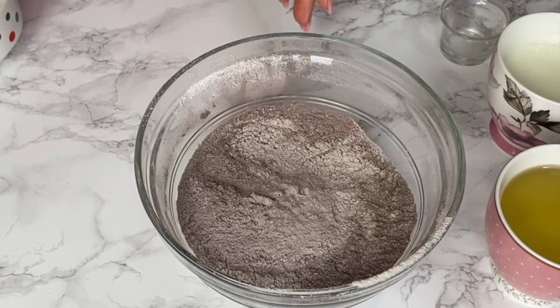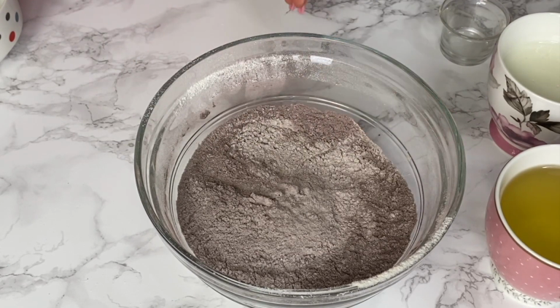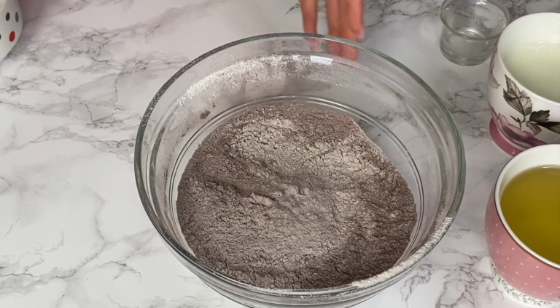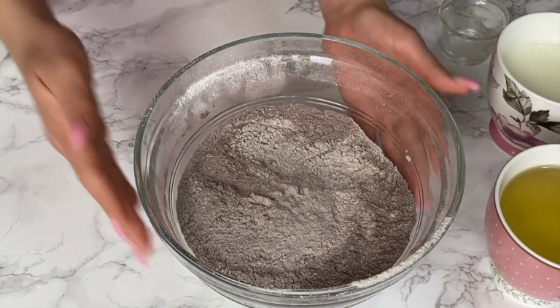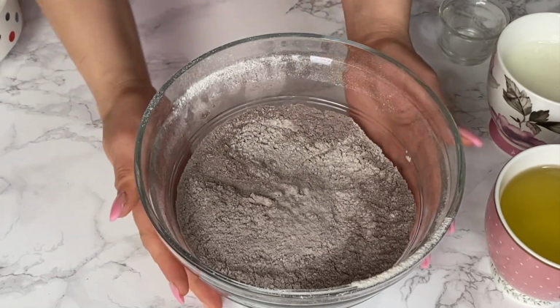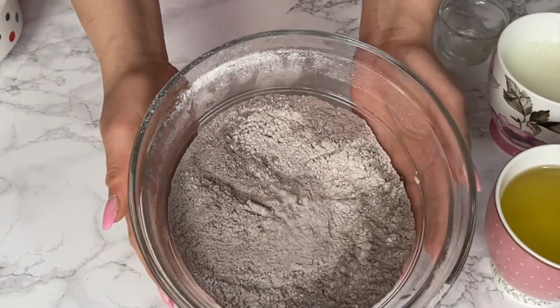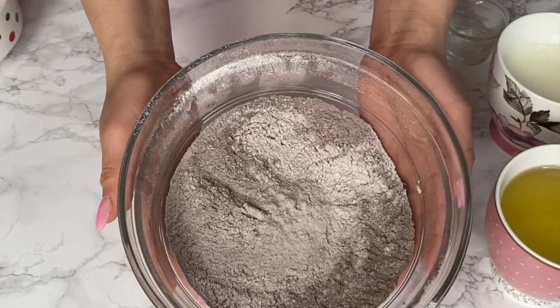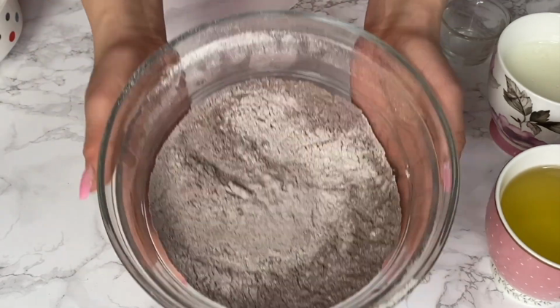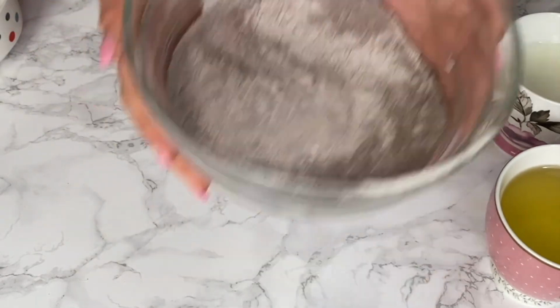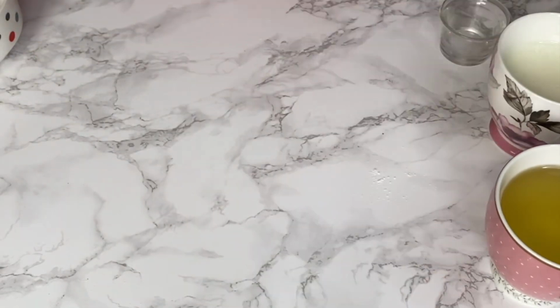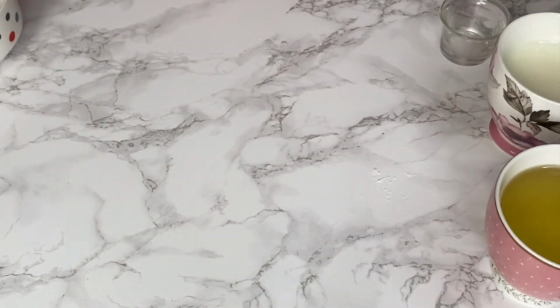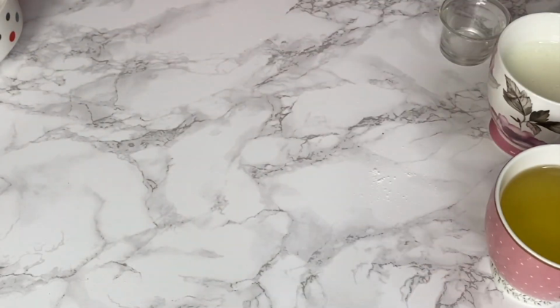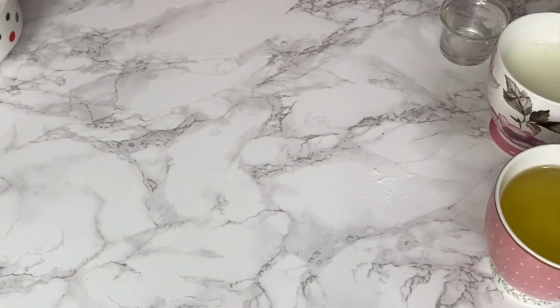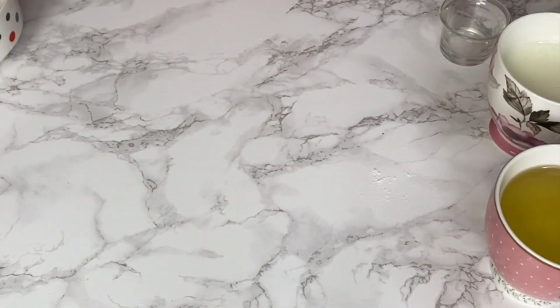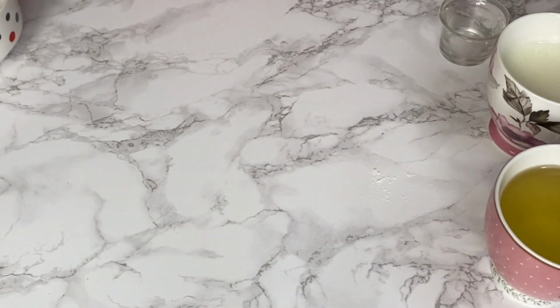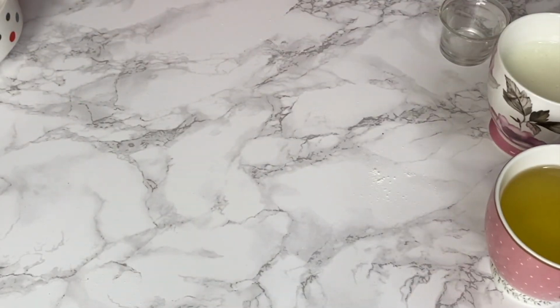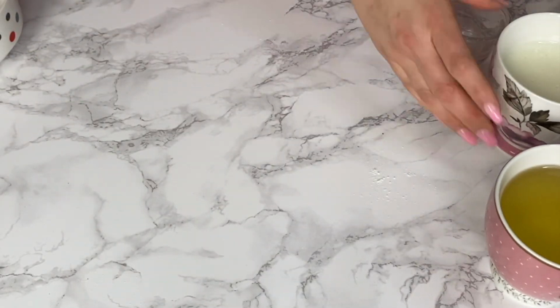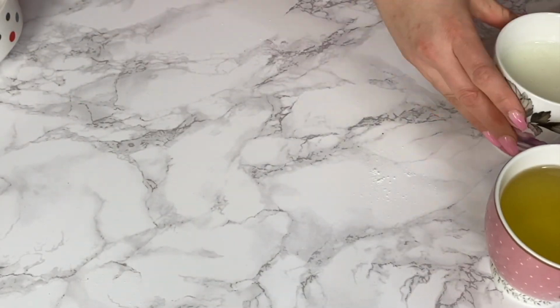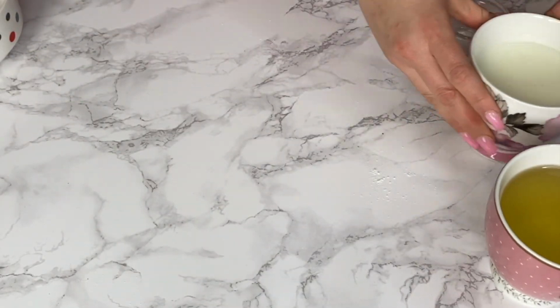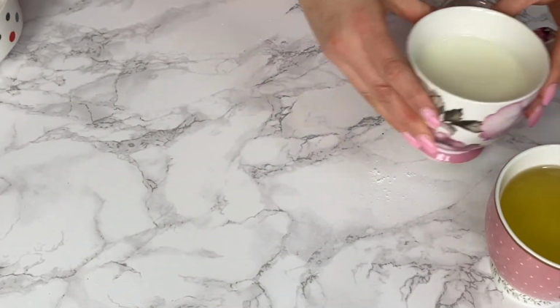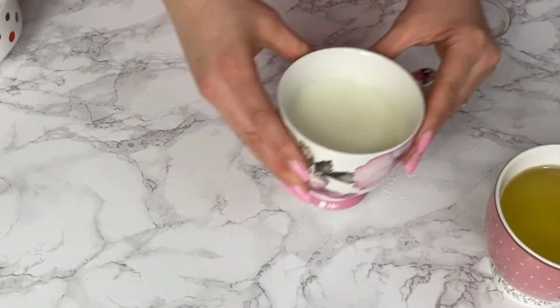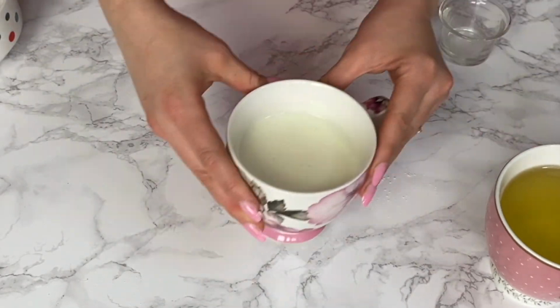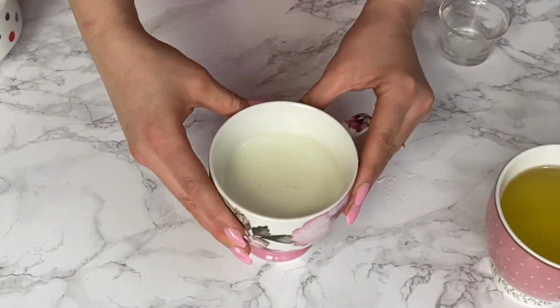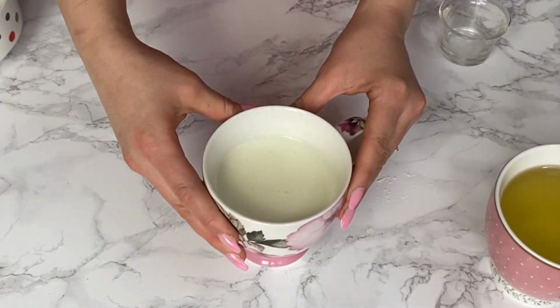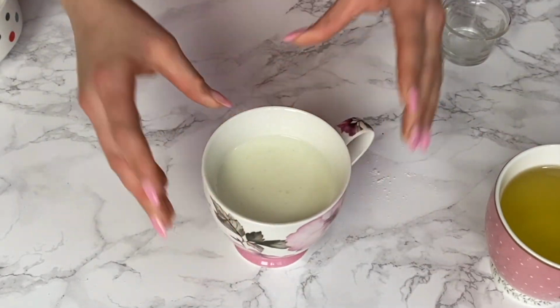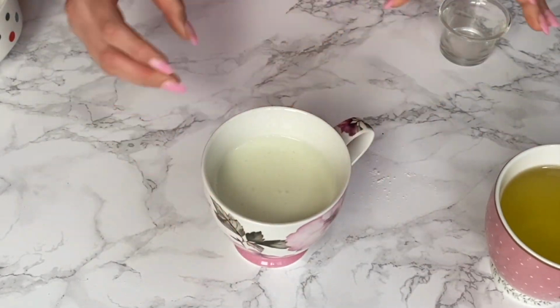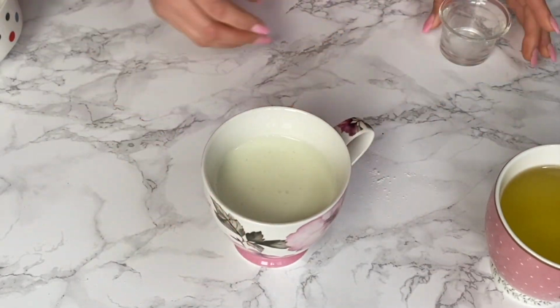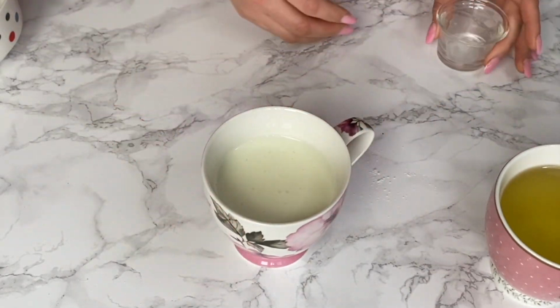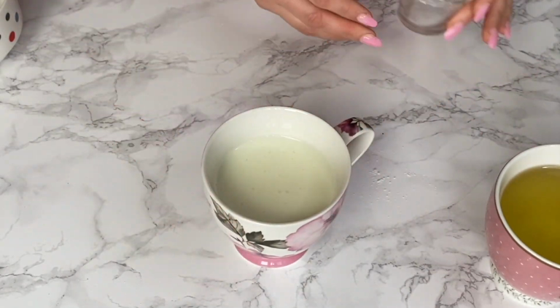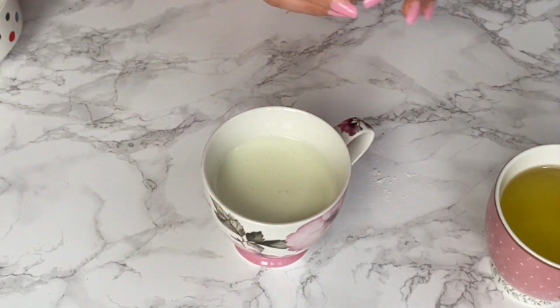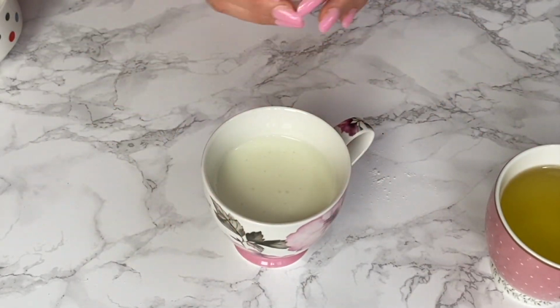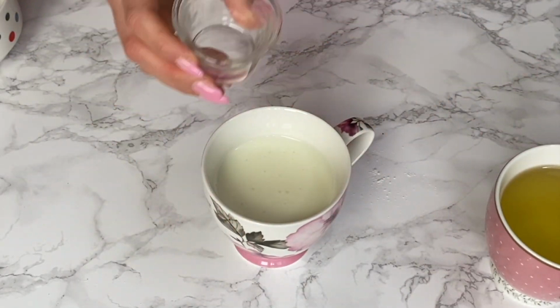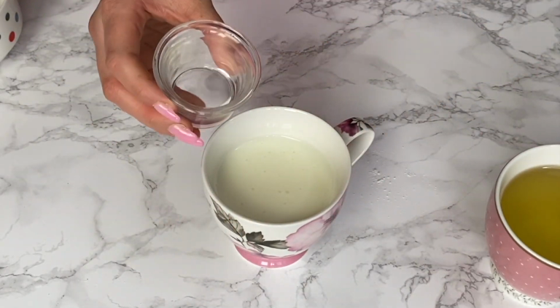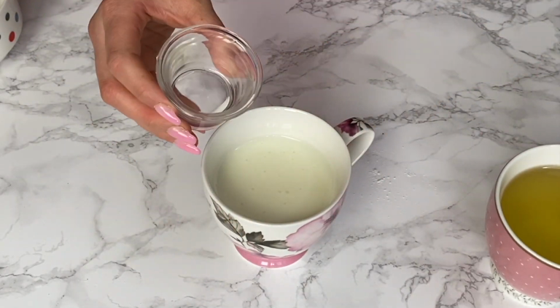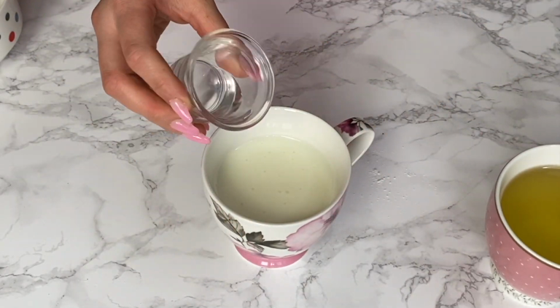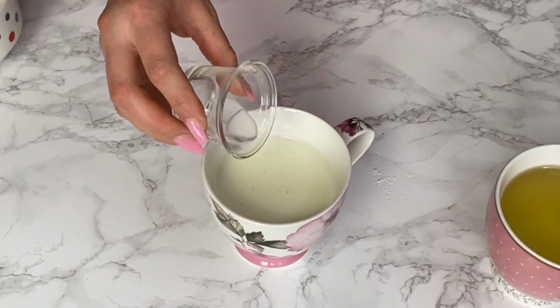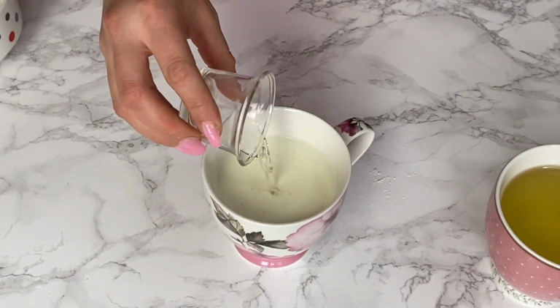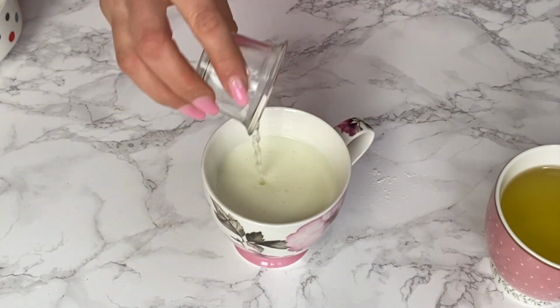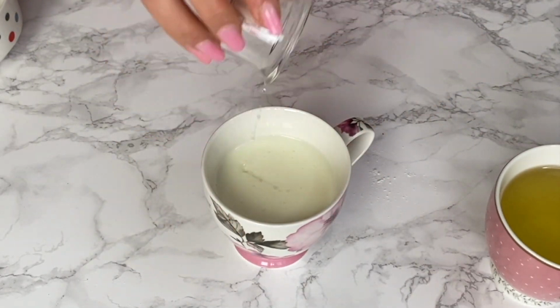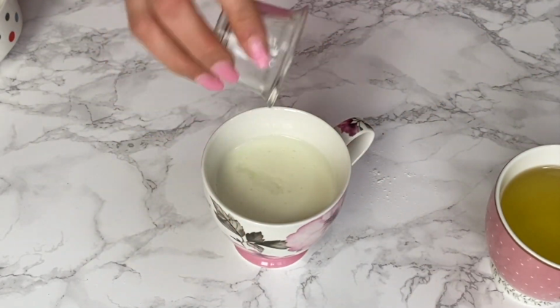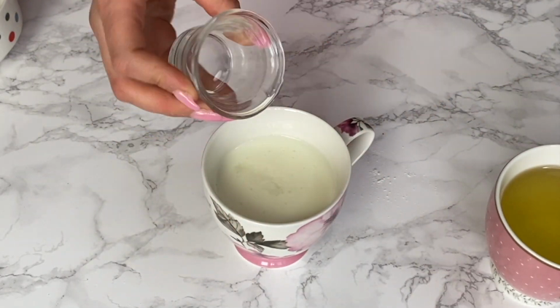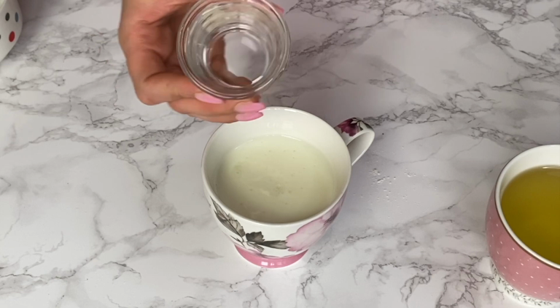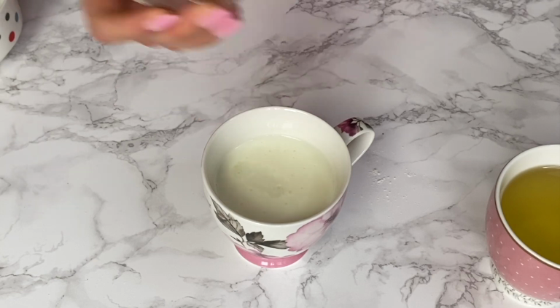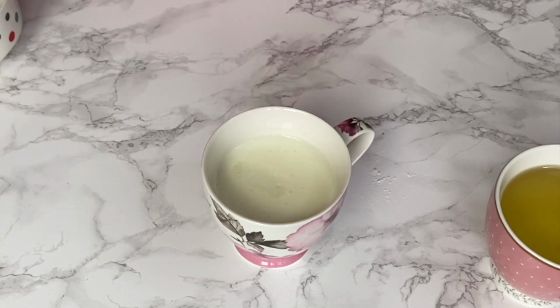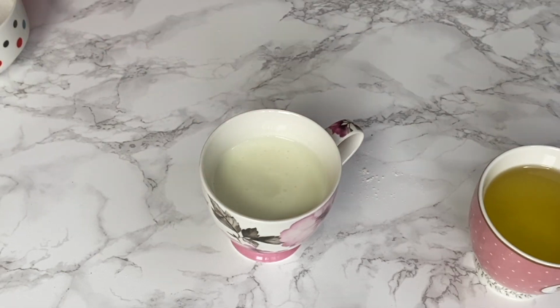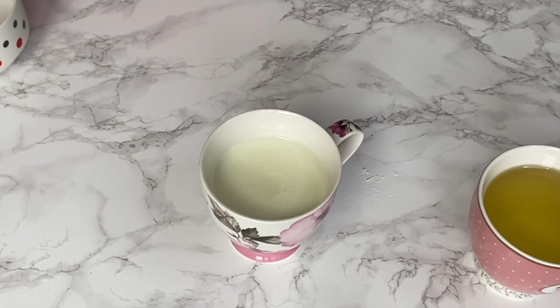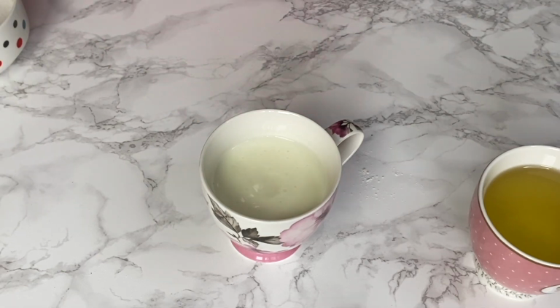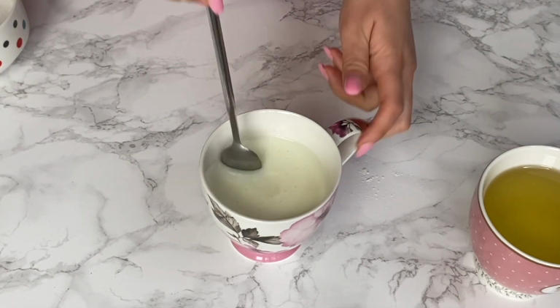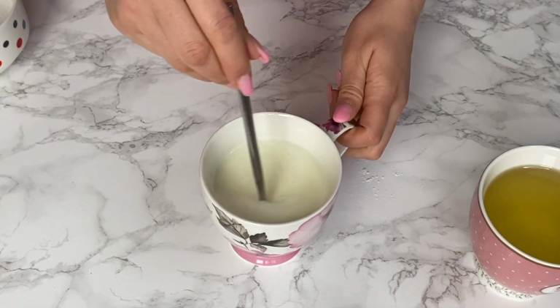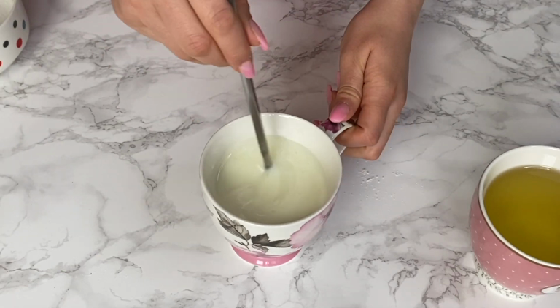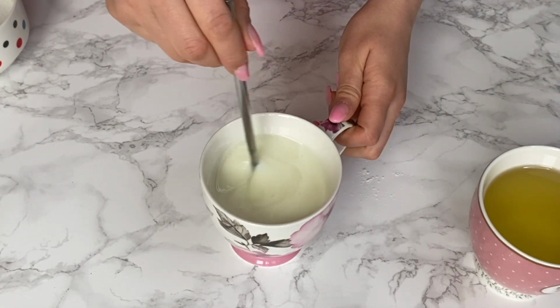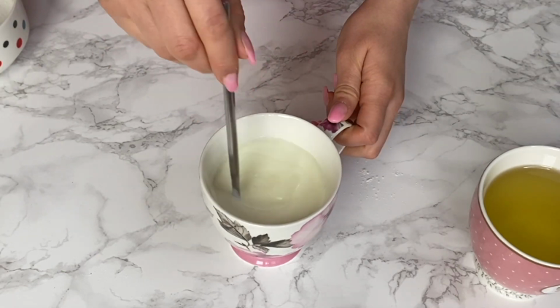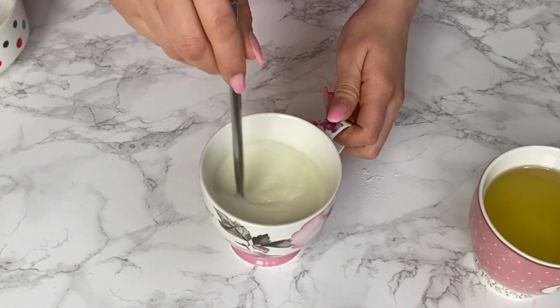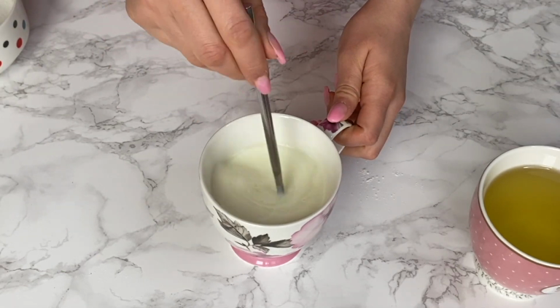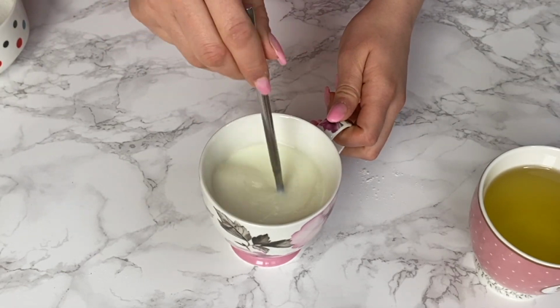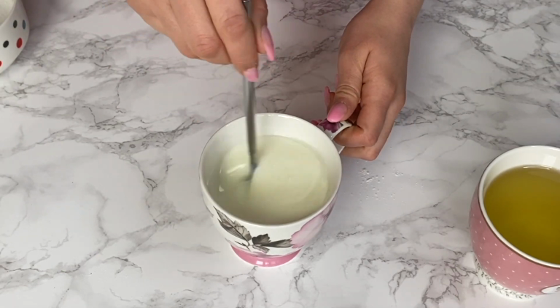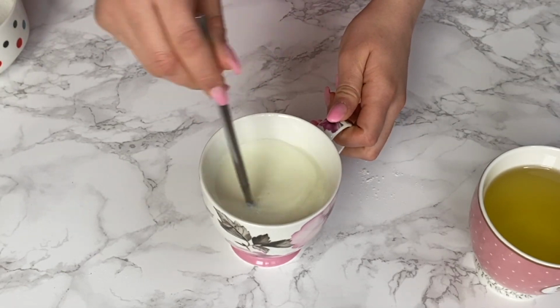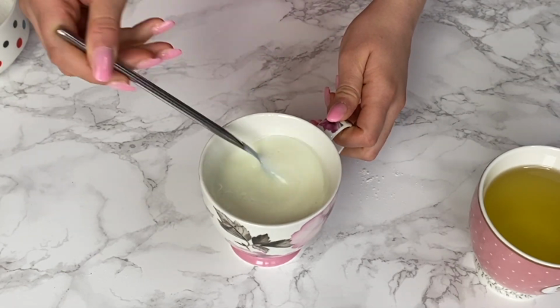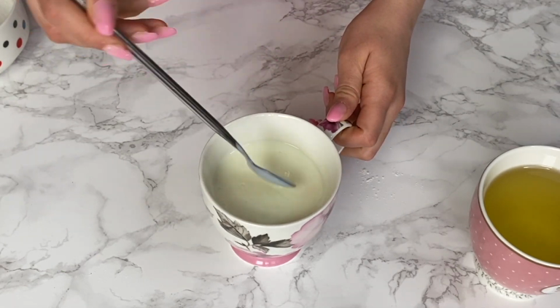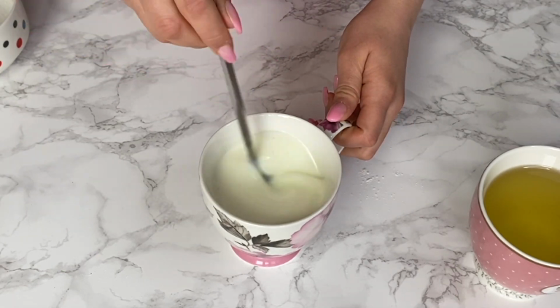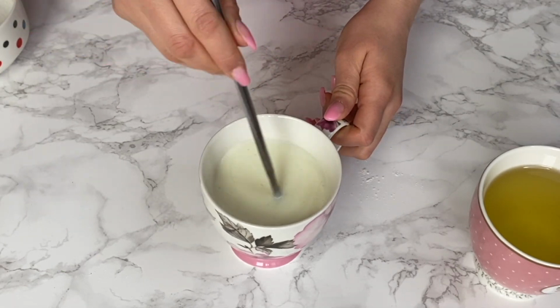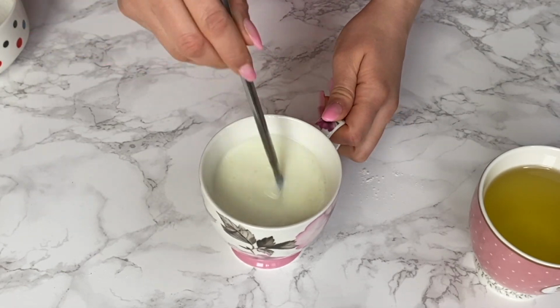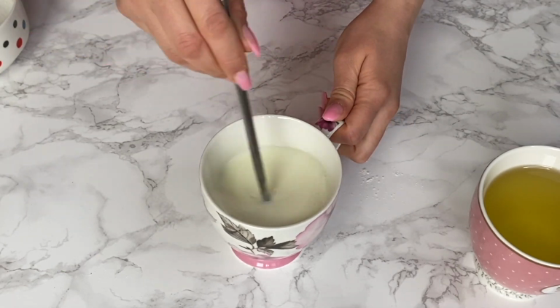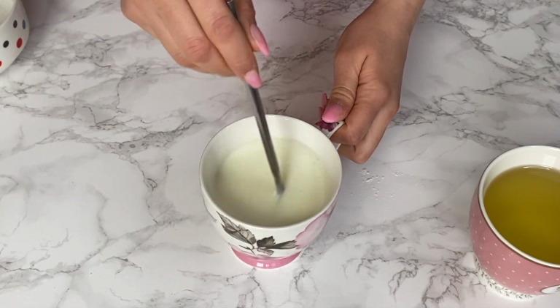Next, I'm going to add my white vinegar to the buttermilk, mix them together, and leave them on the side for later as well.